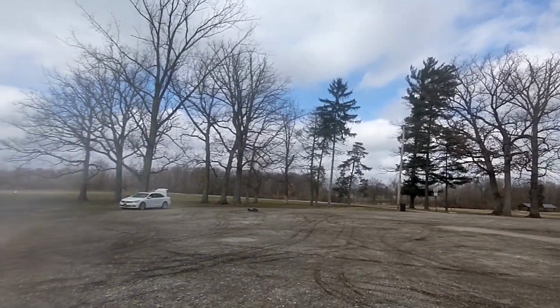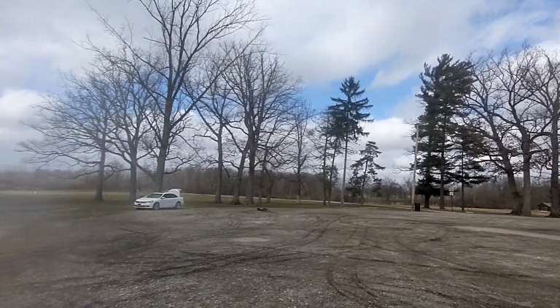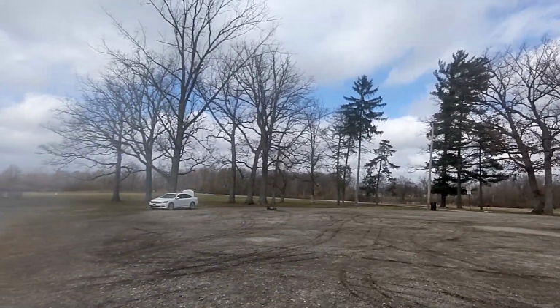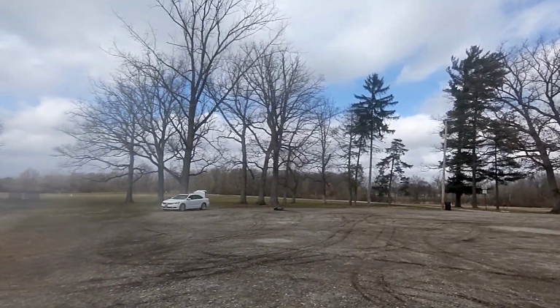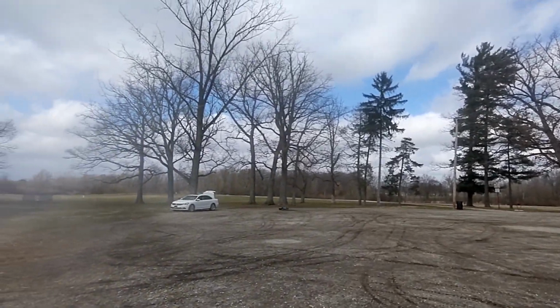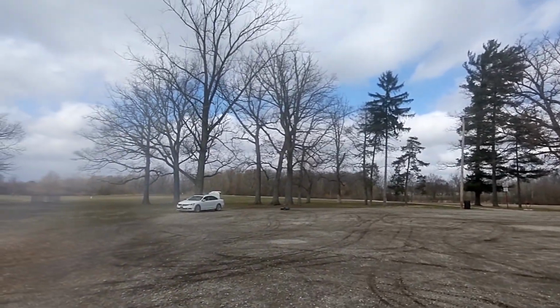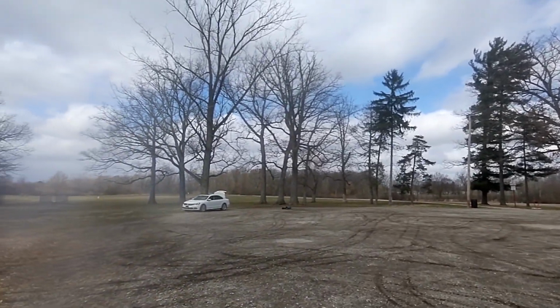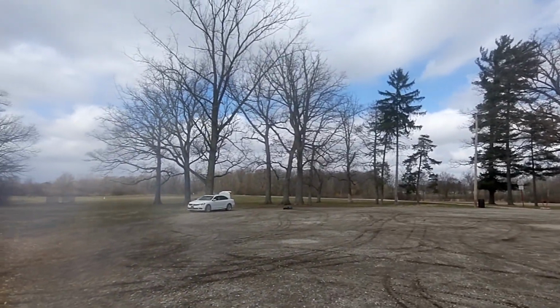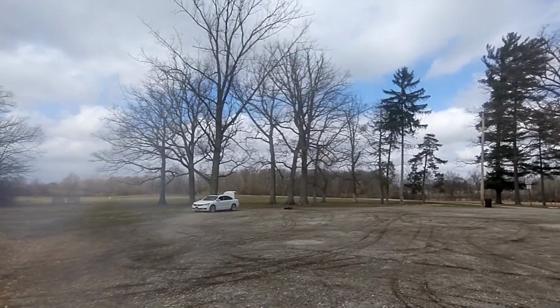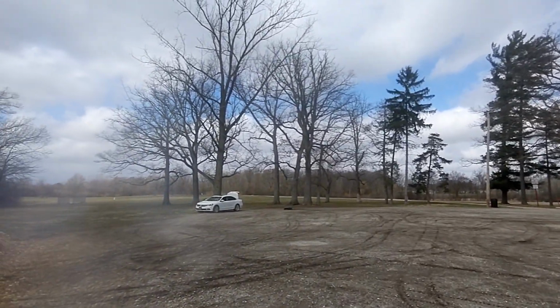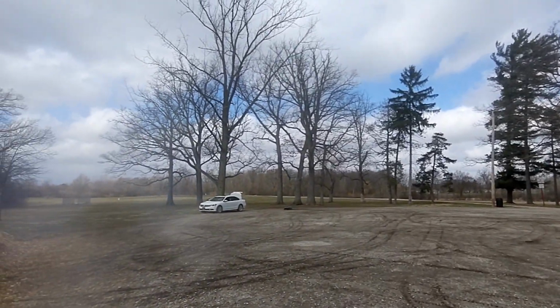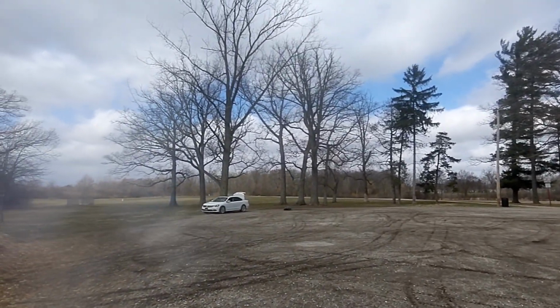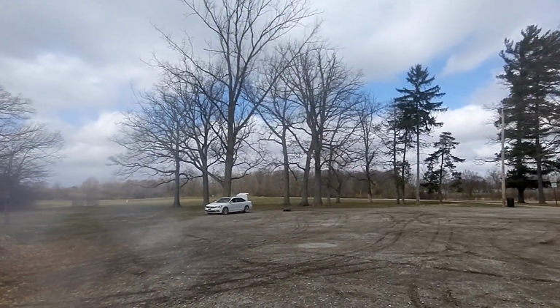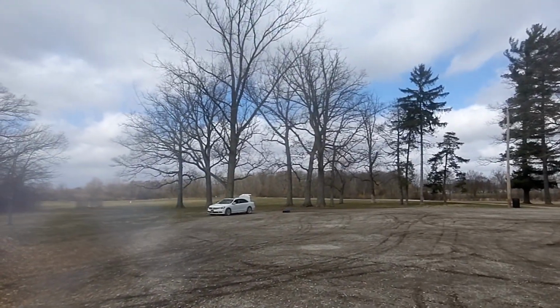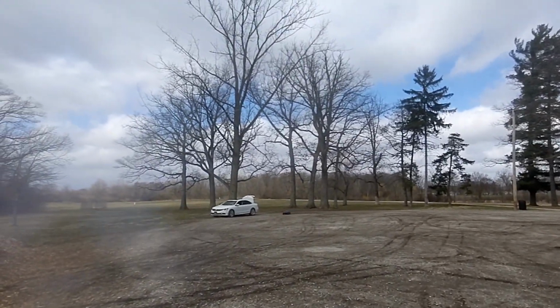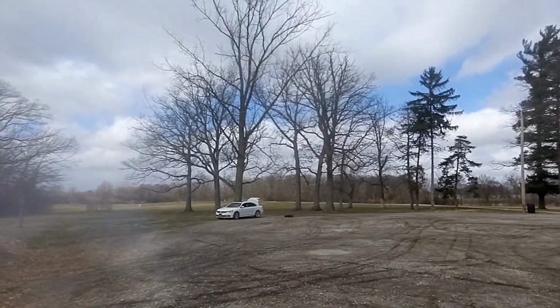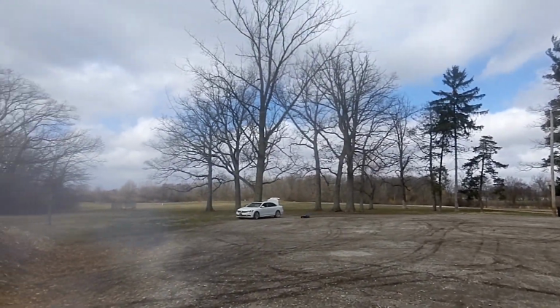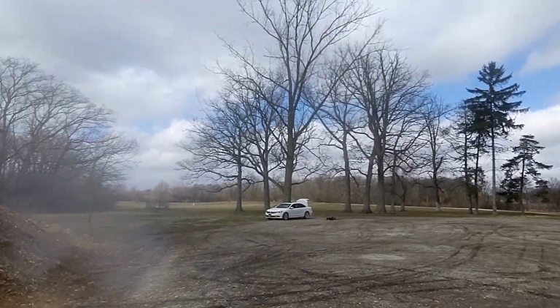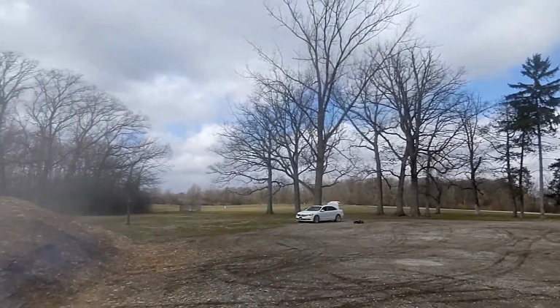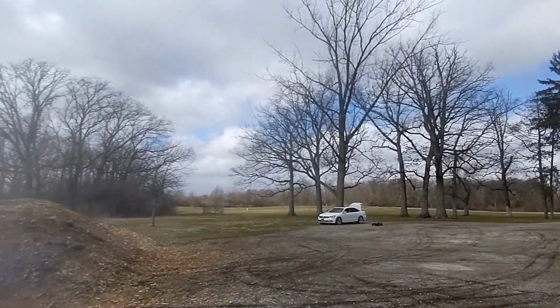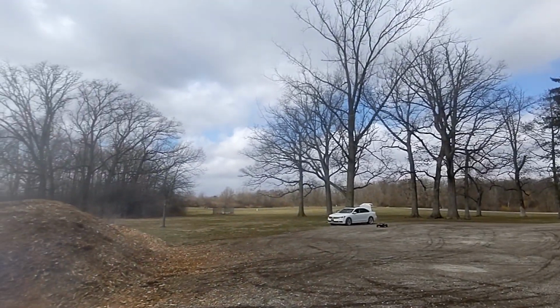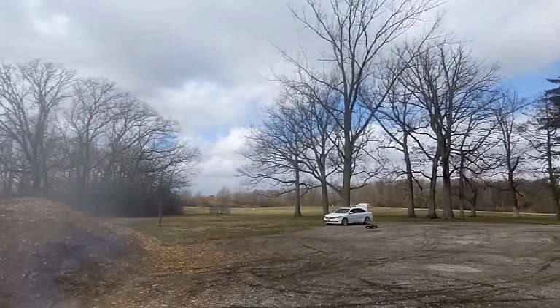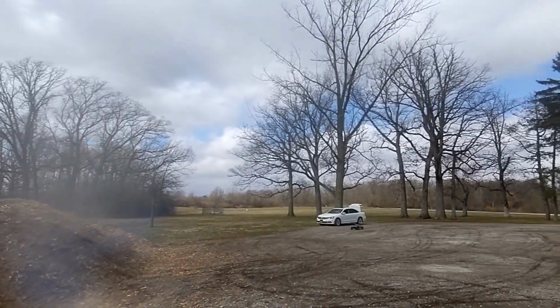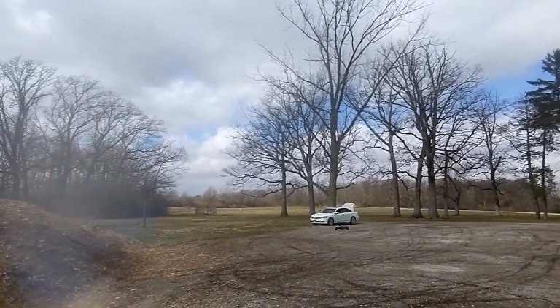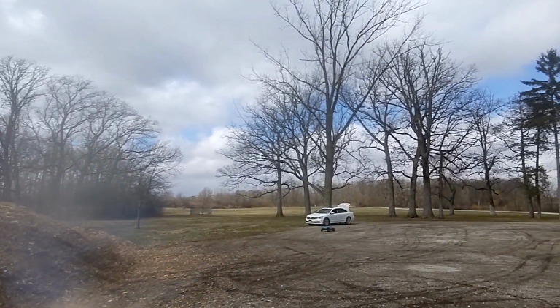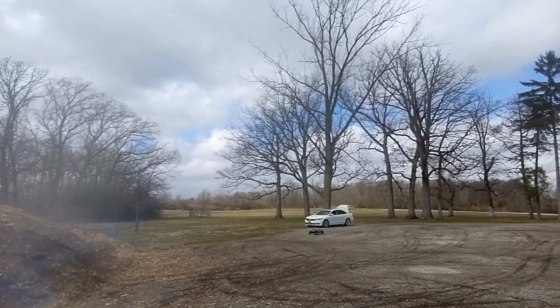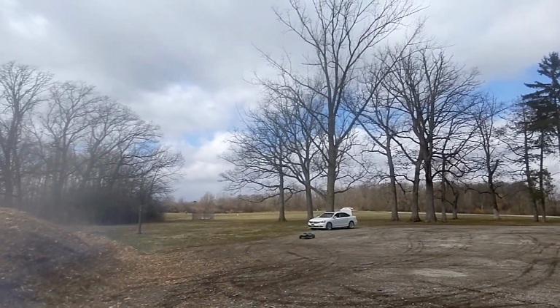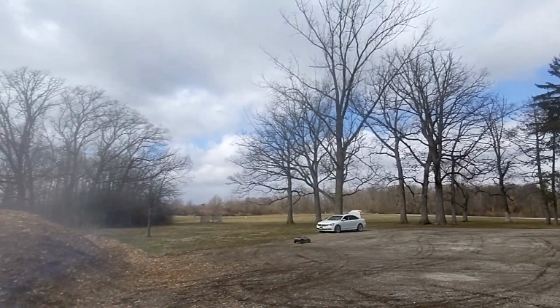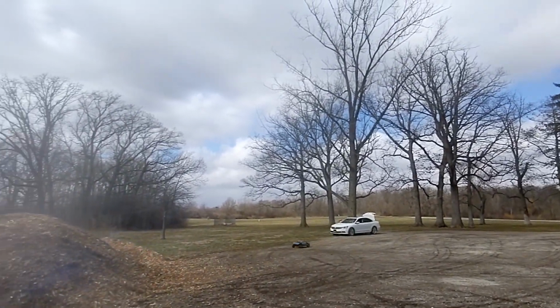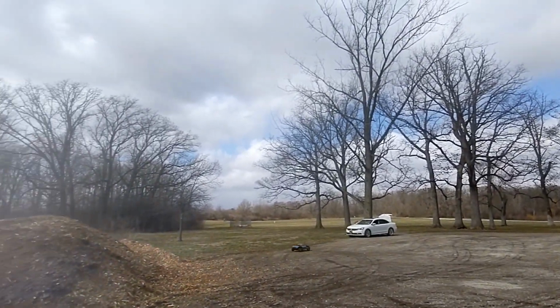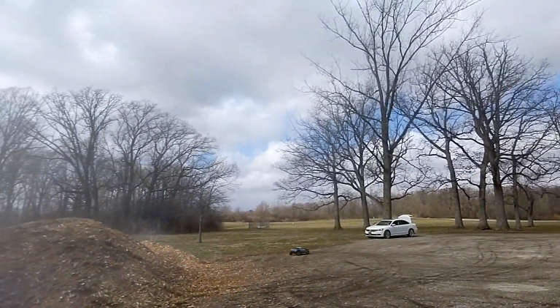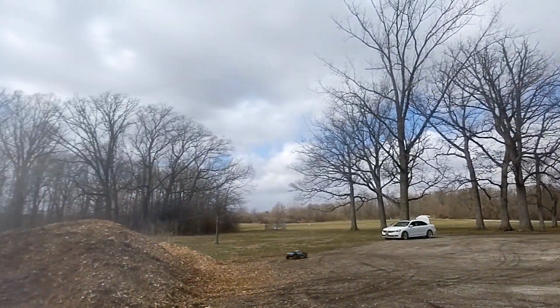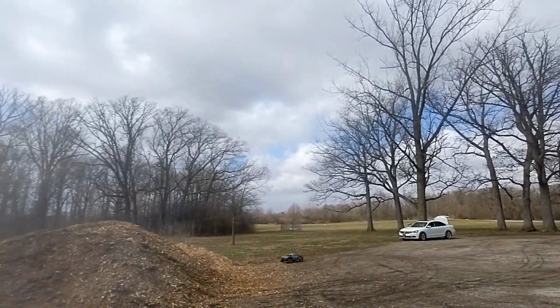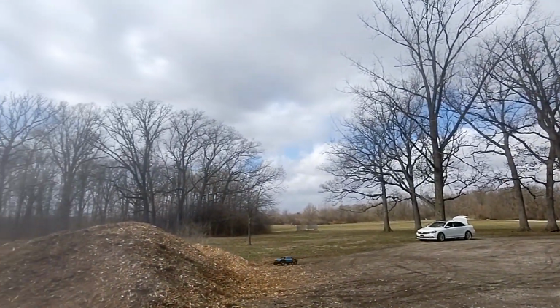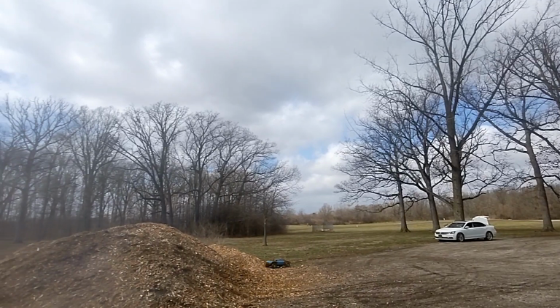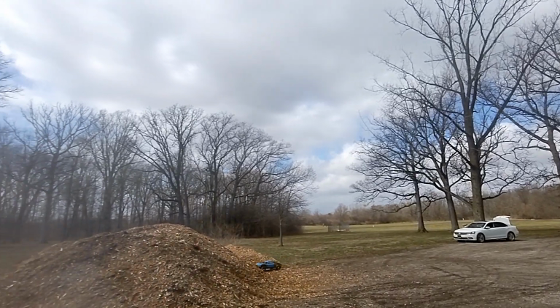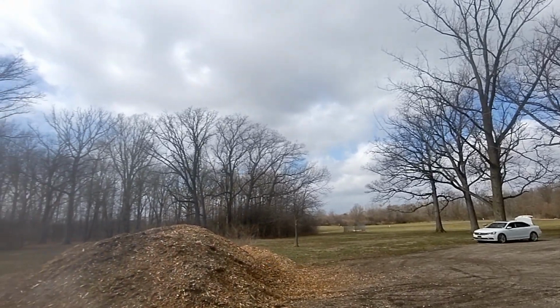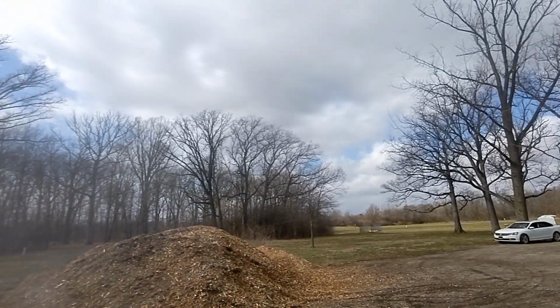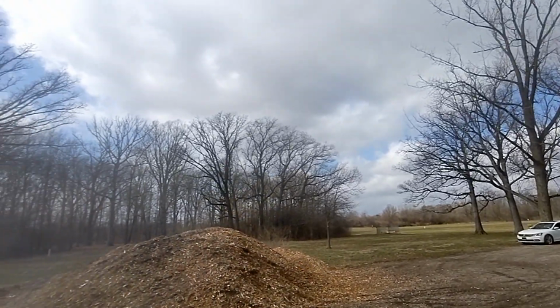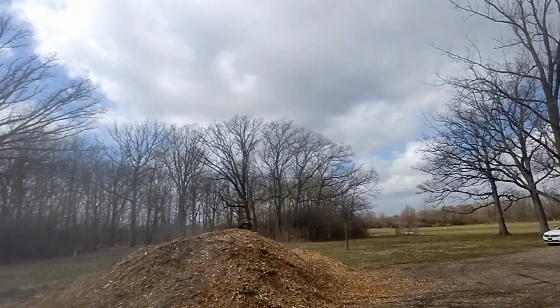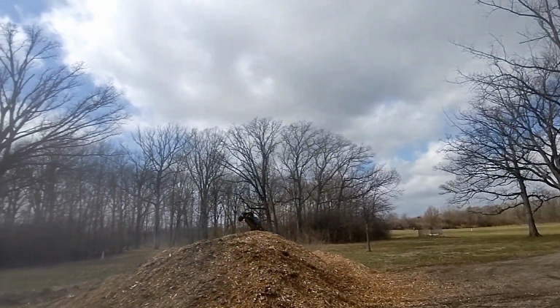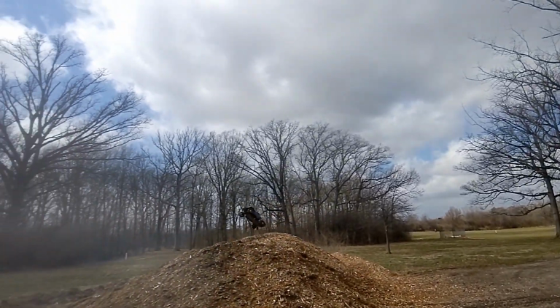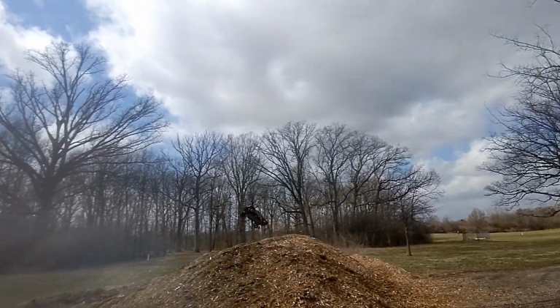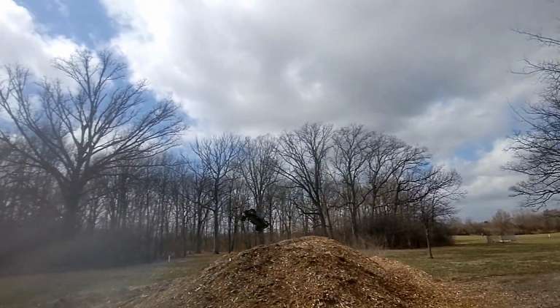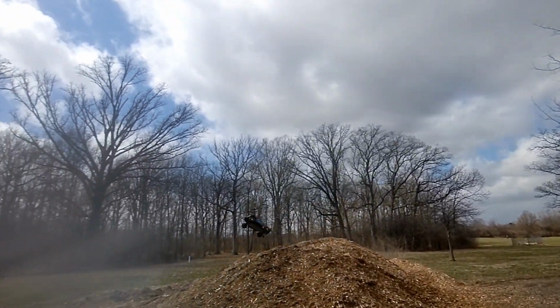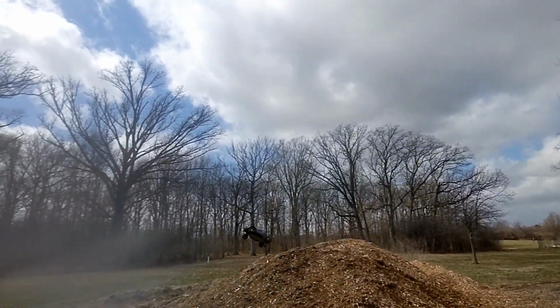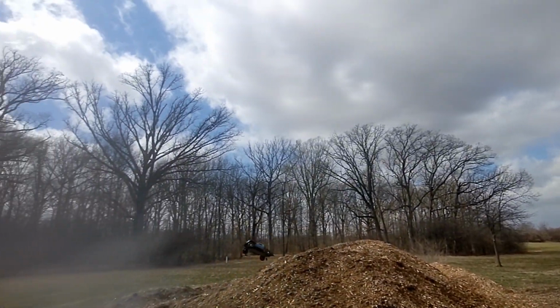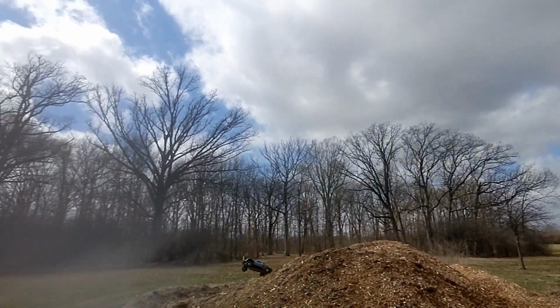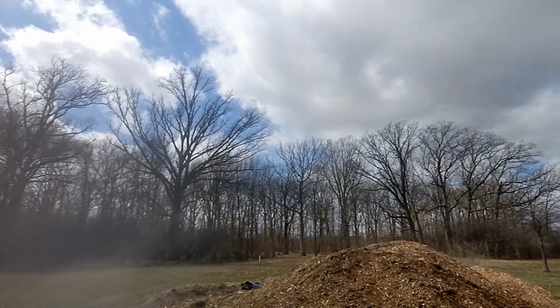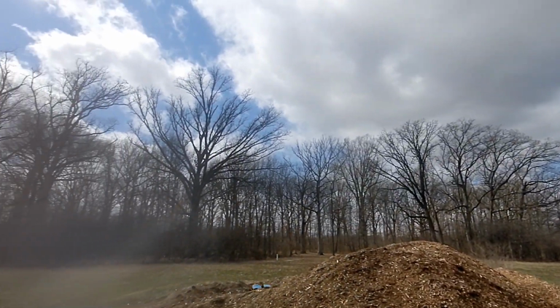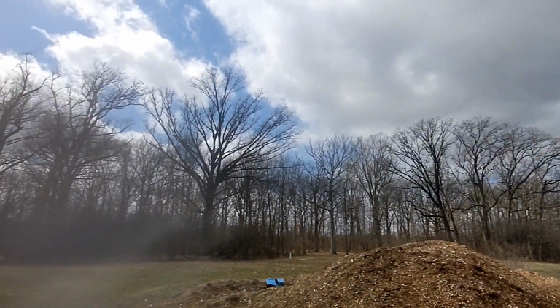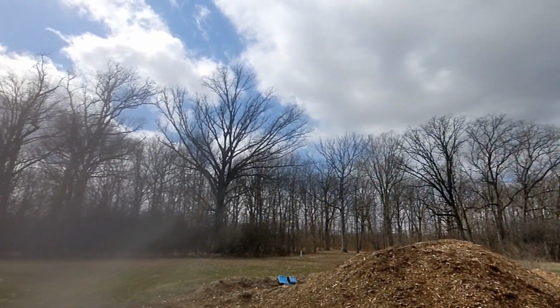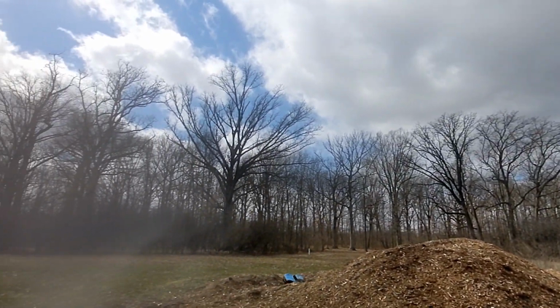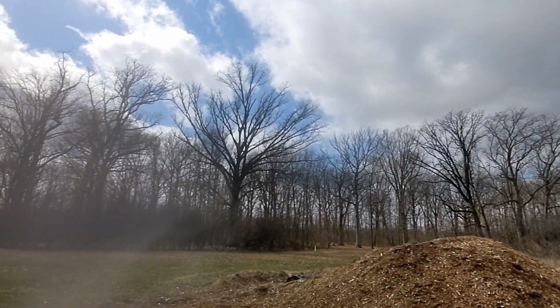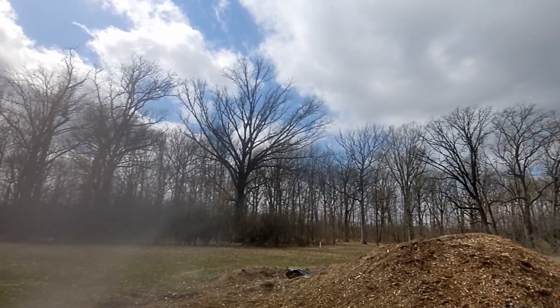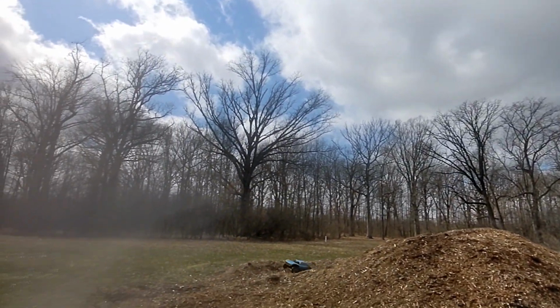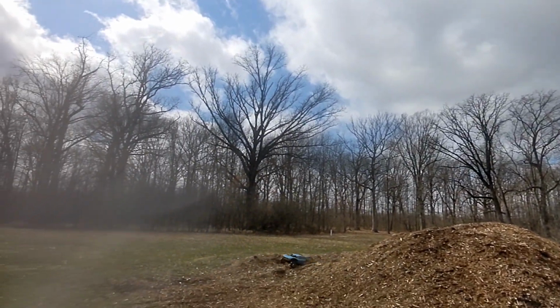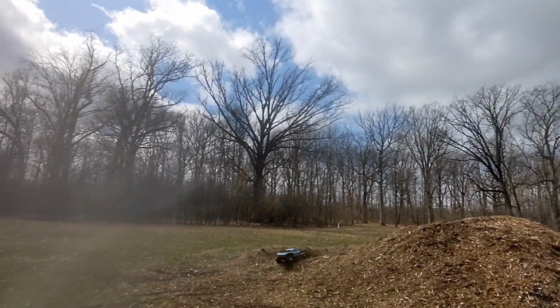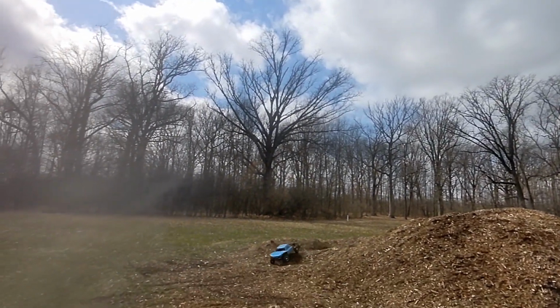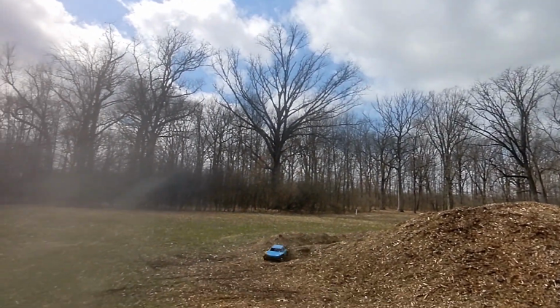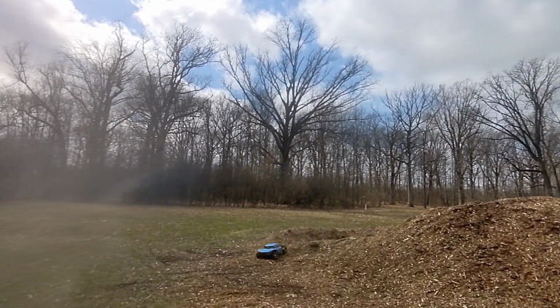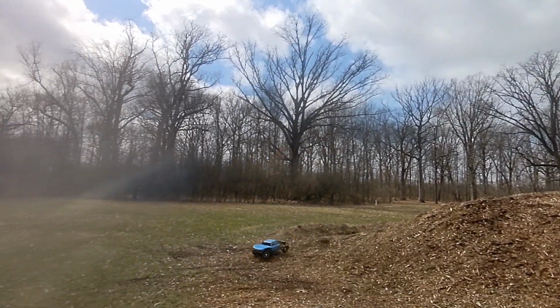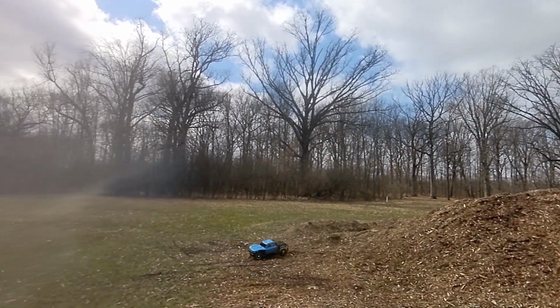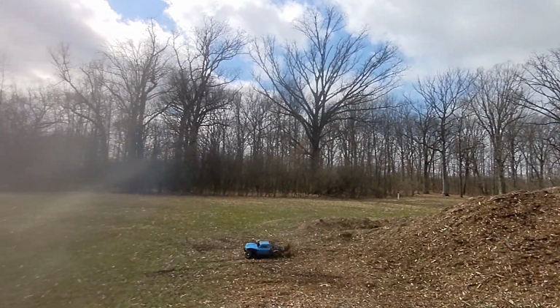Oh, she's loving it. I wish I didn't park here. Oh, it sucks it in the dirt.